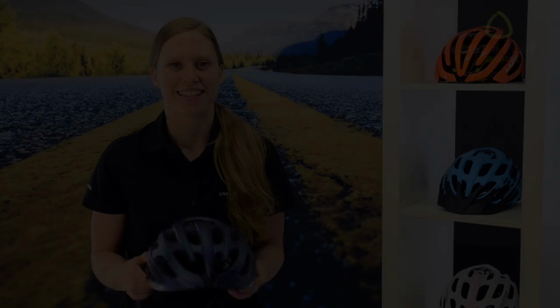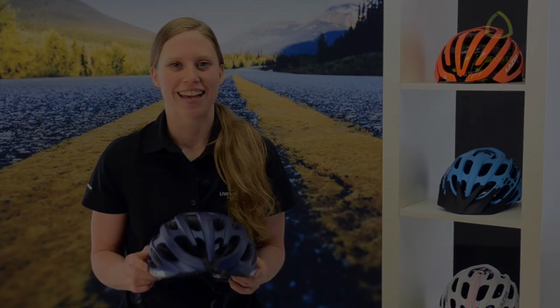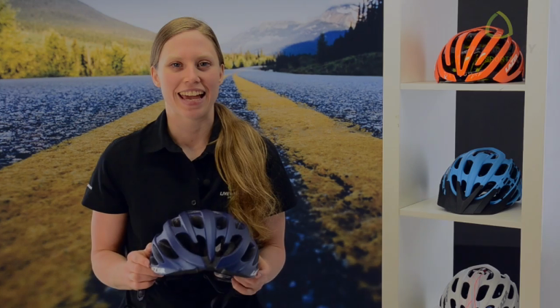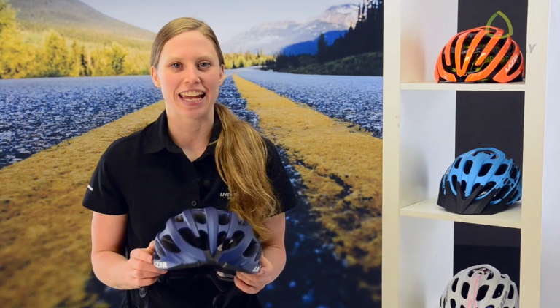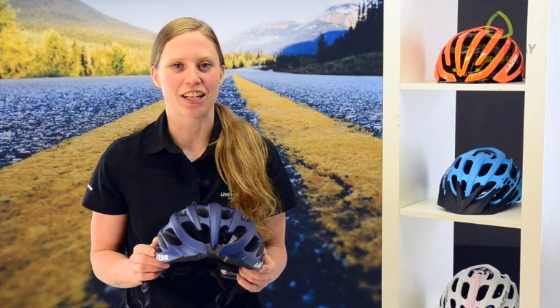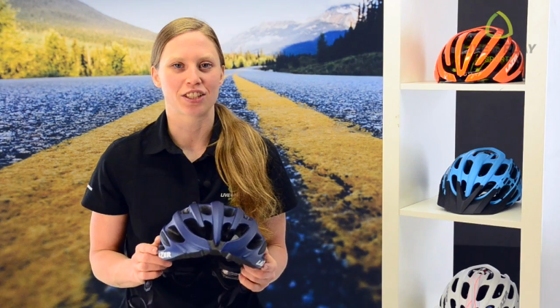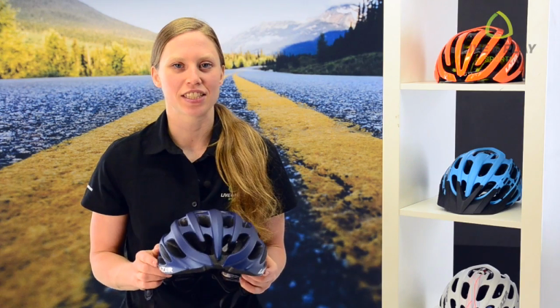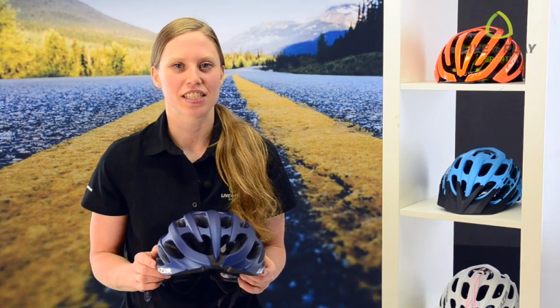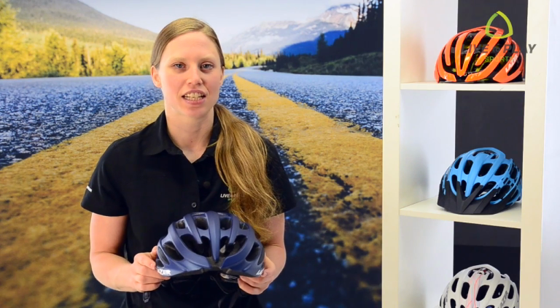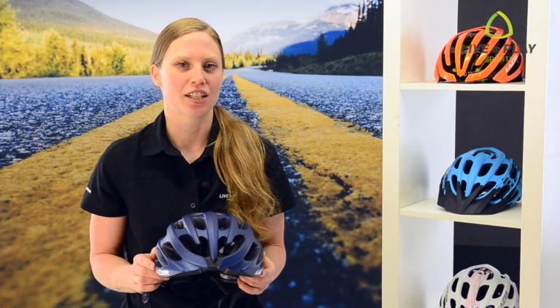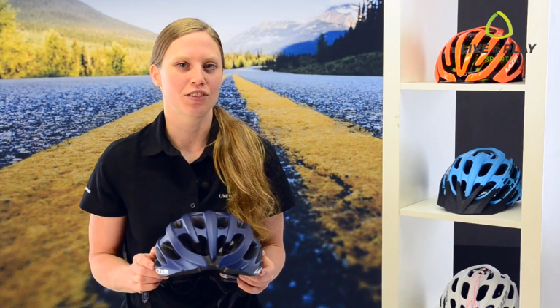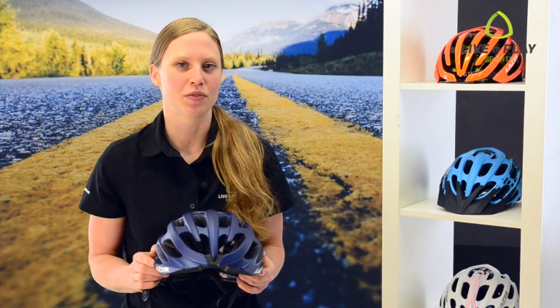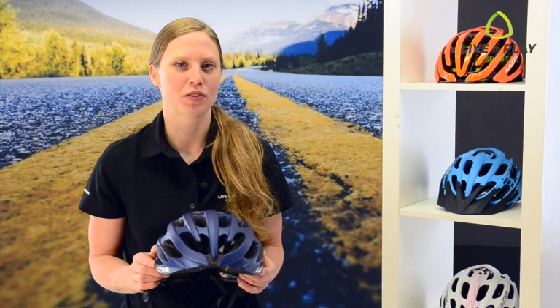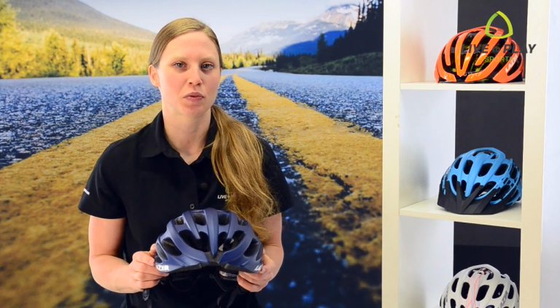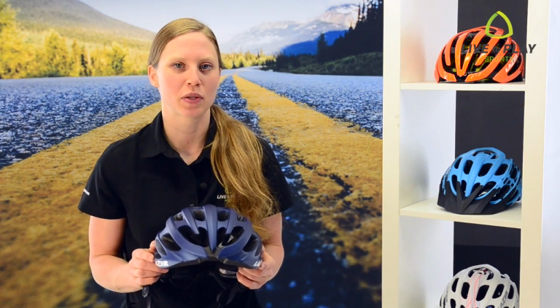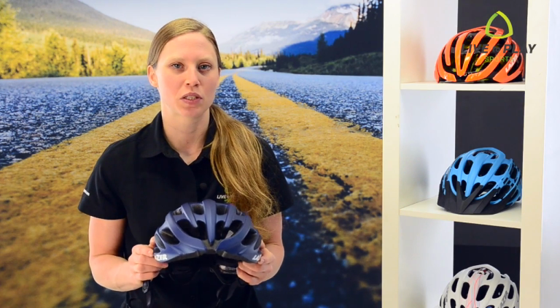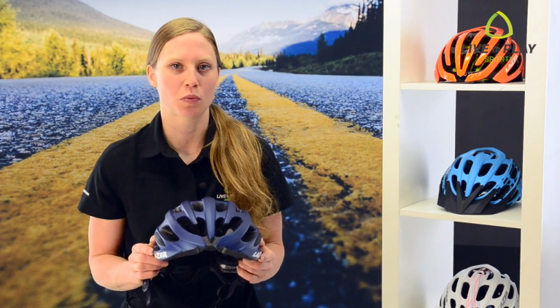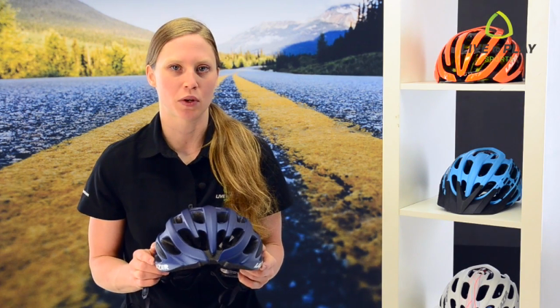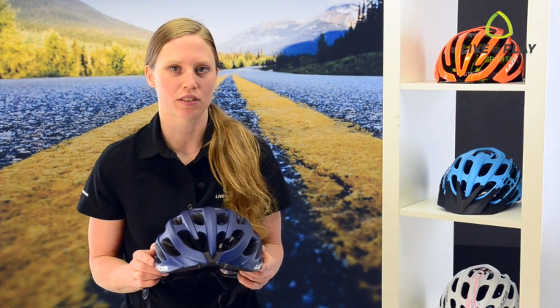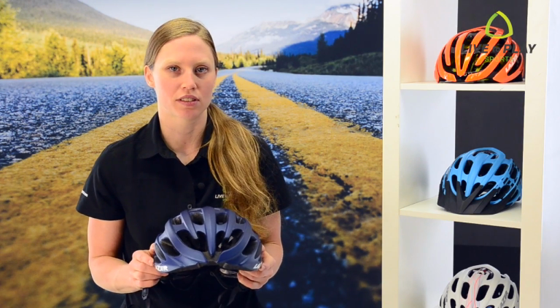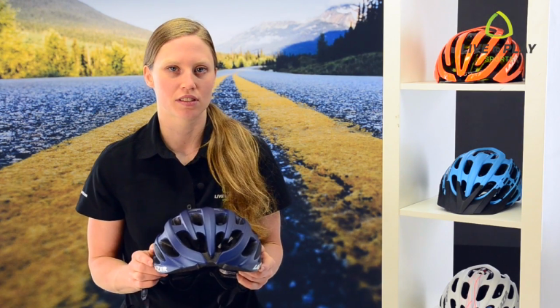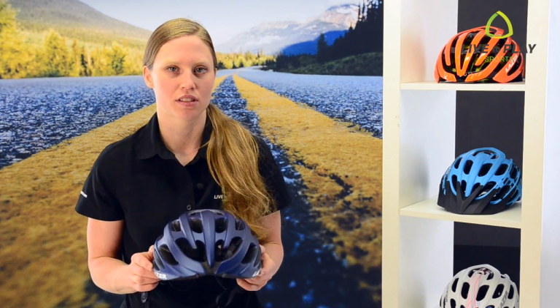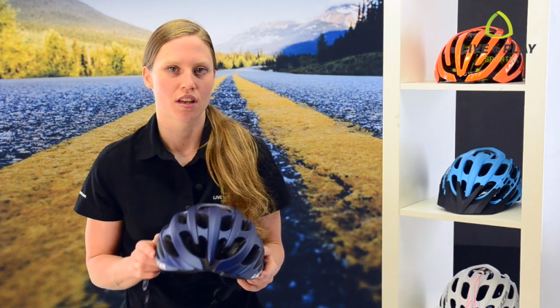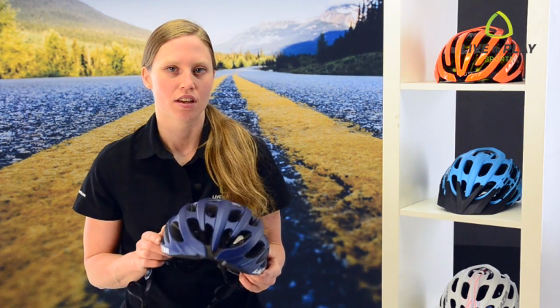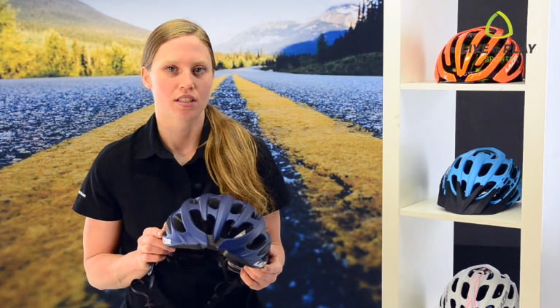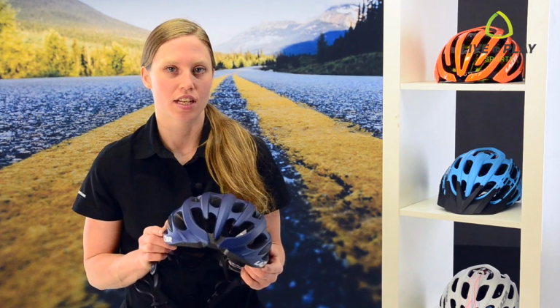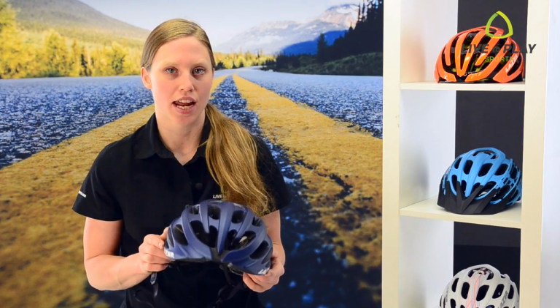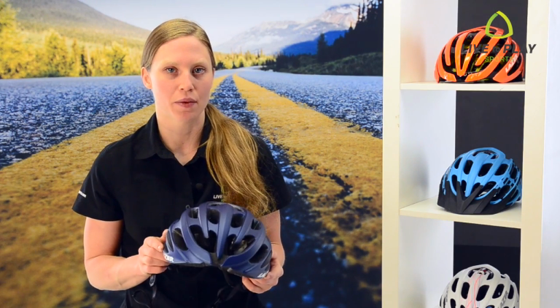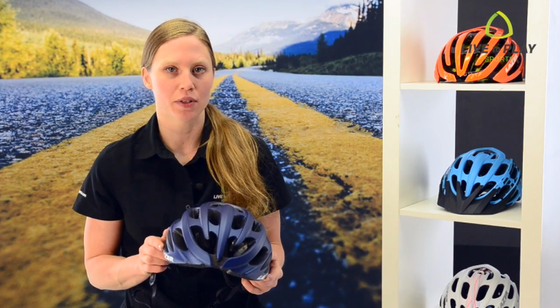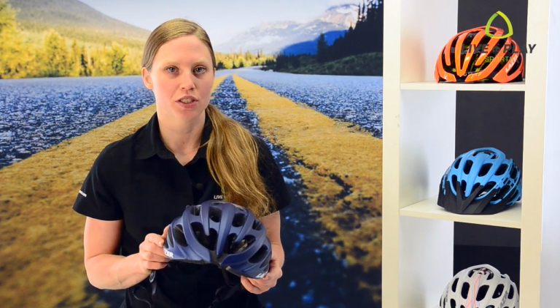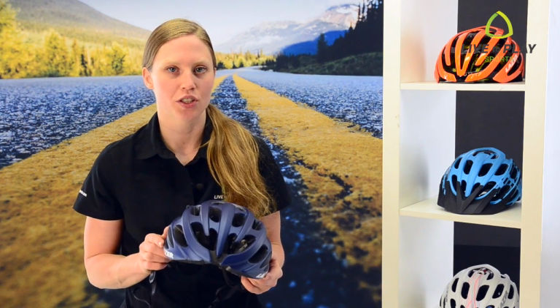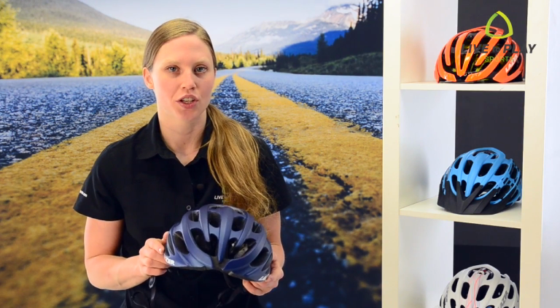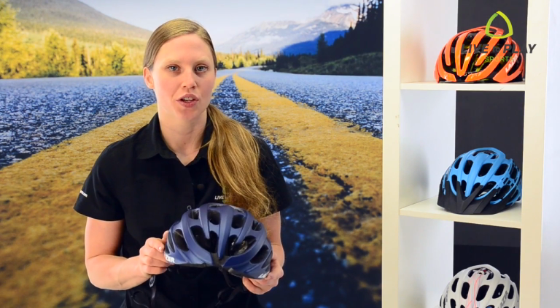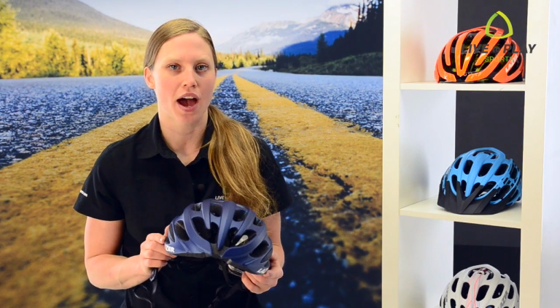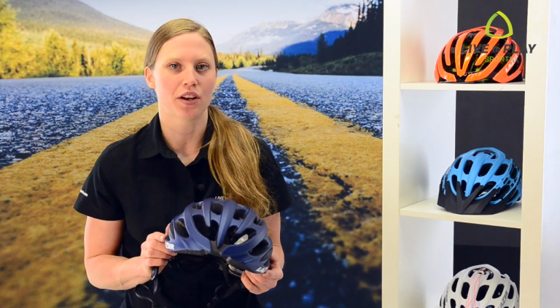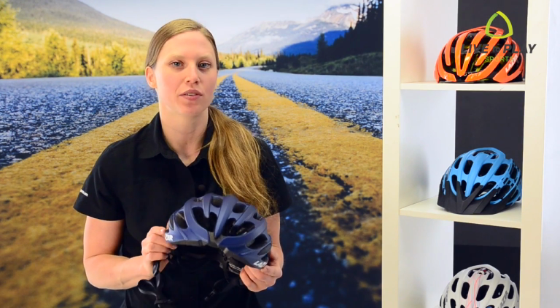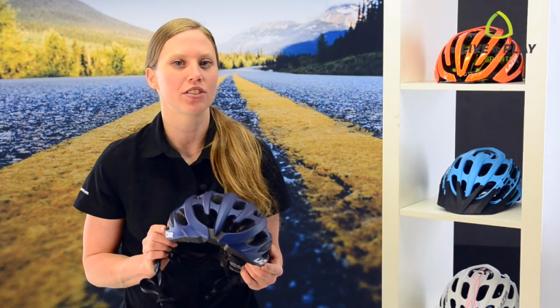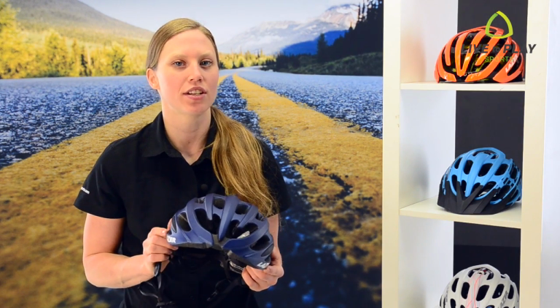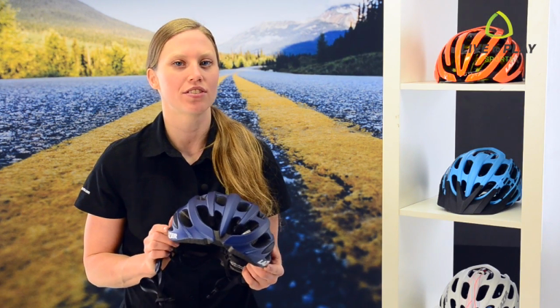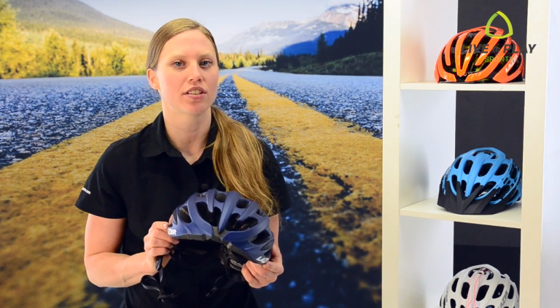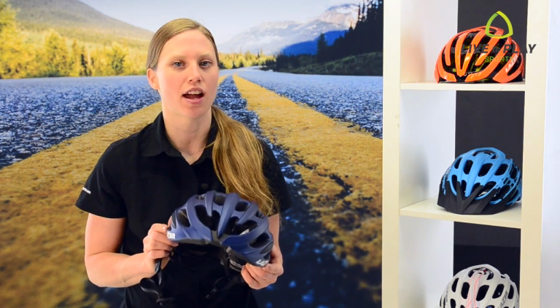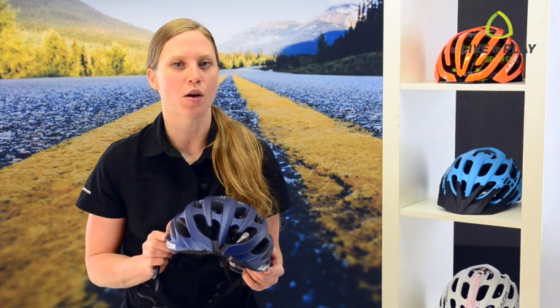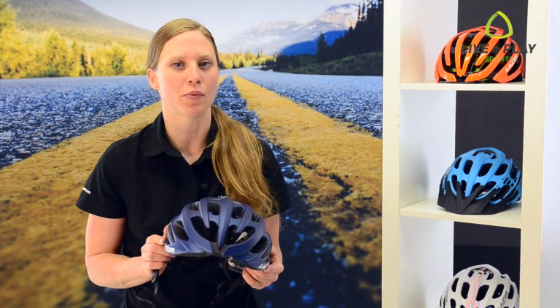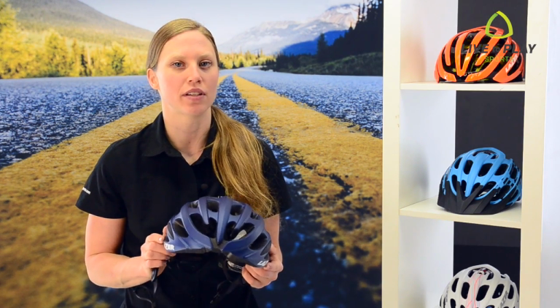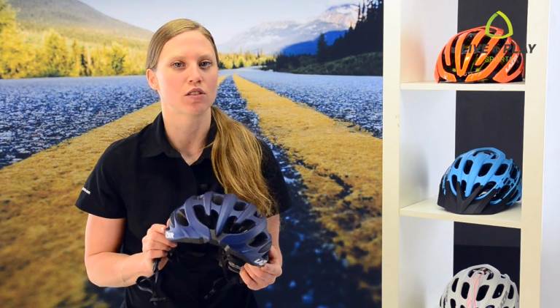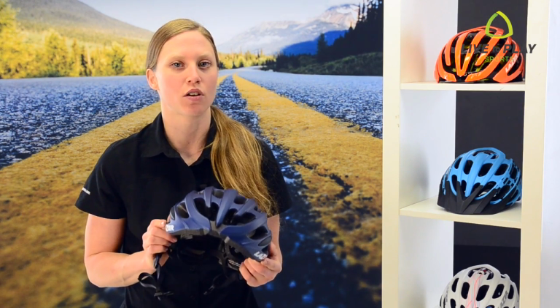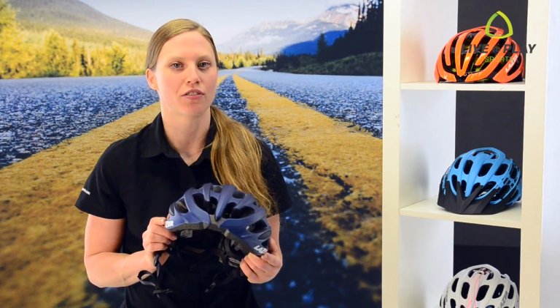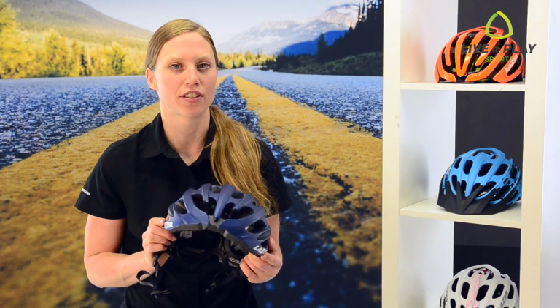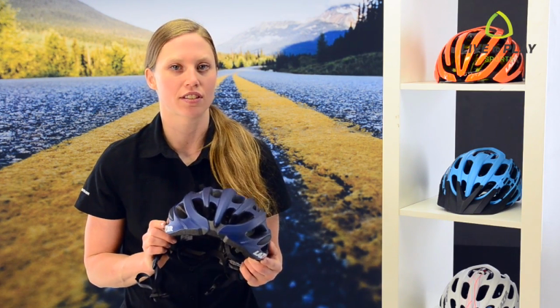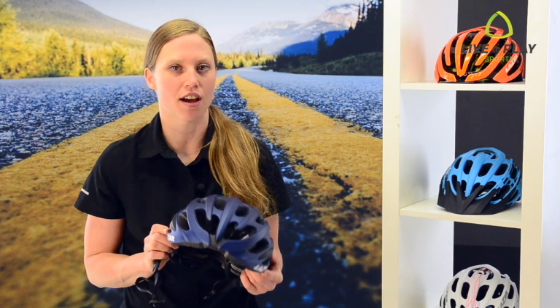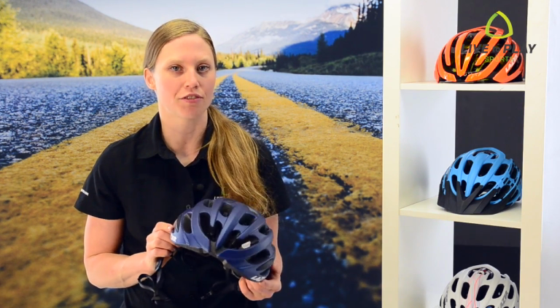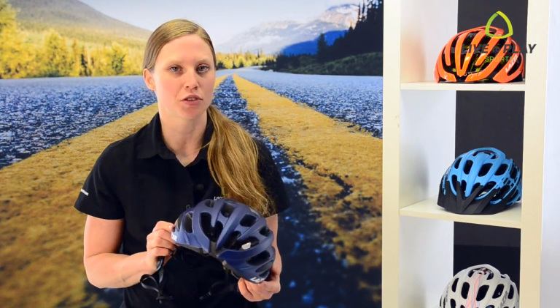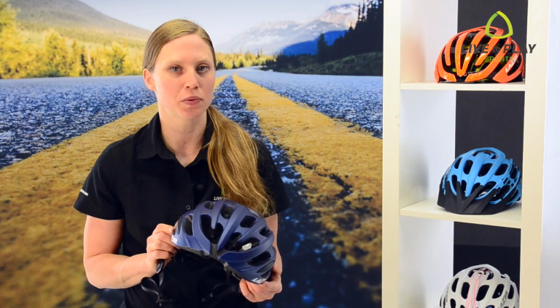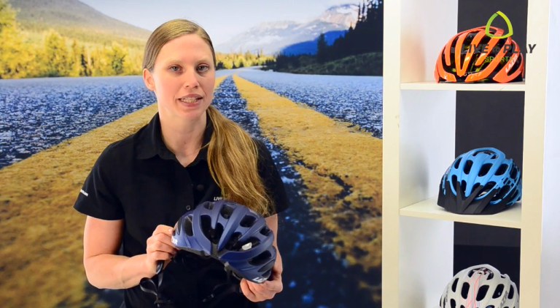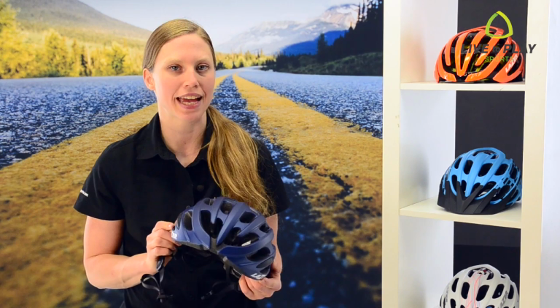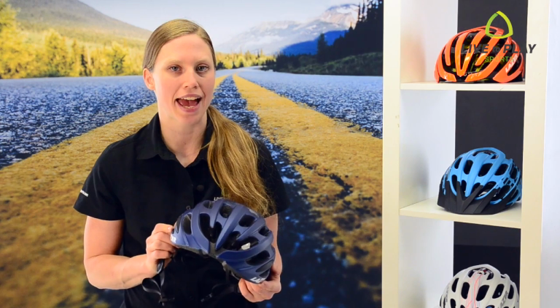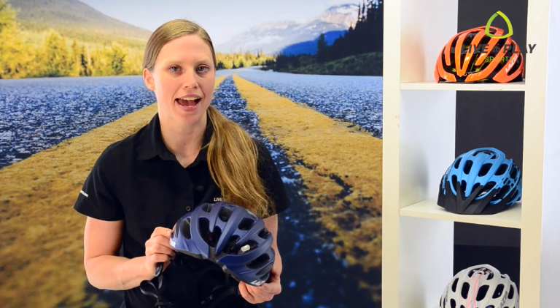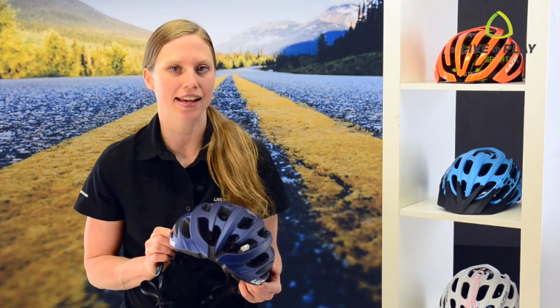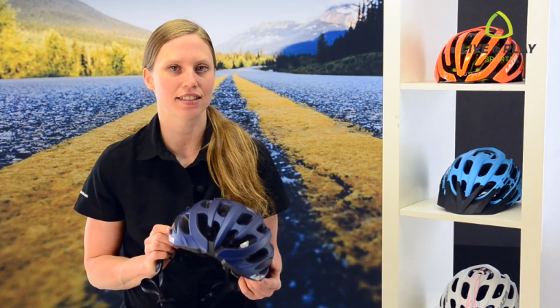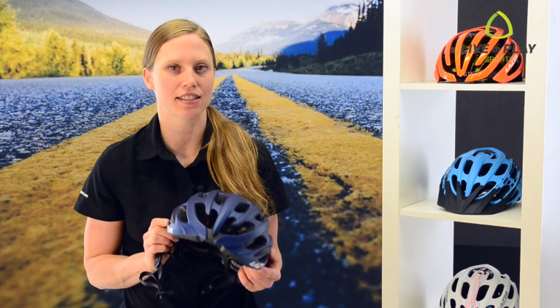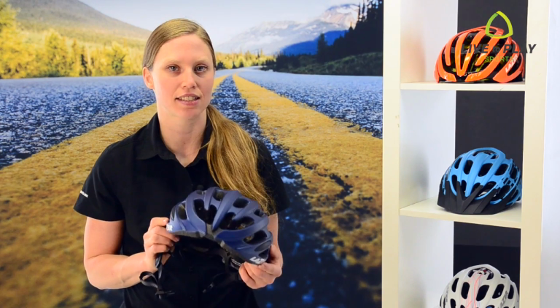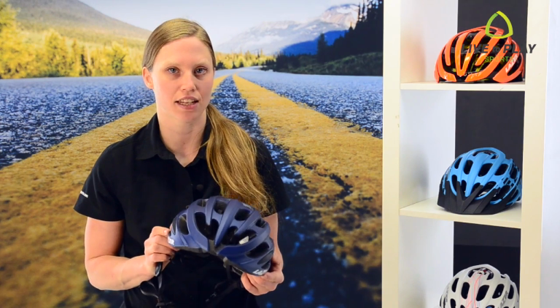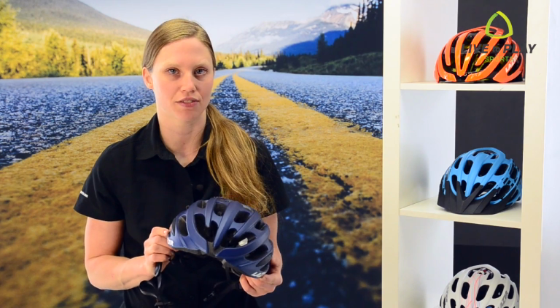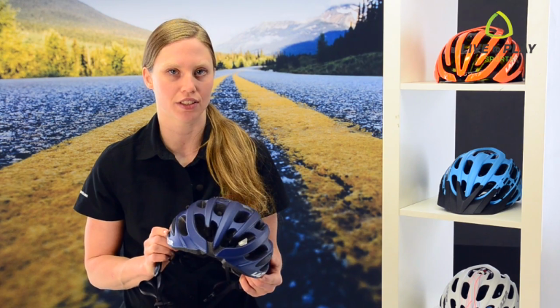Hey, Christy here from Live2PlaySports. Today I'm going to show you how to adjust your helmet so it fits comfortably and safely.